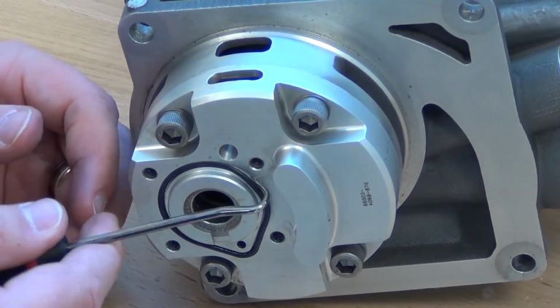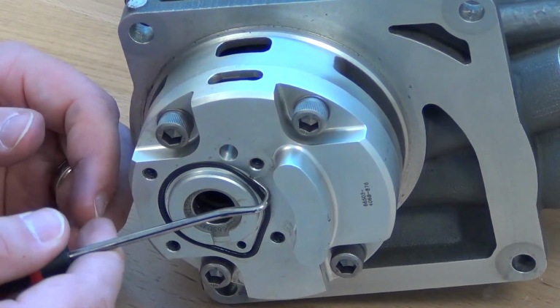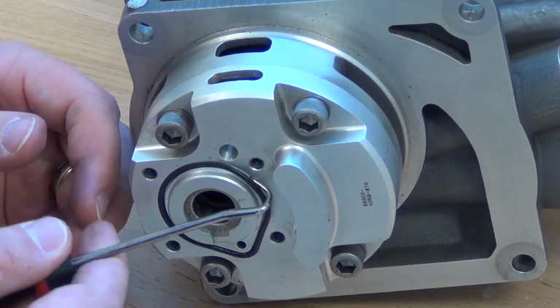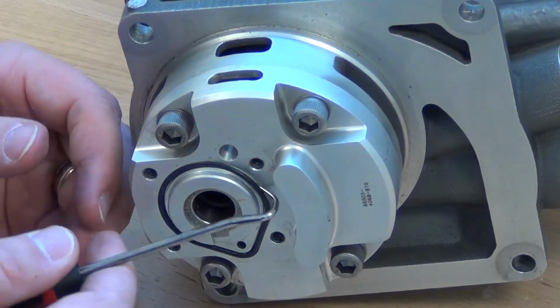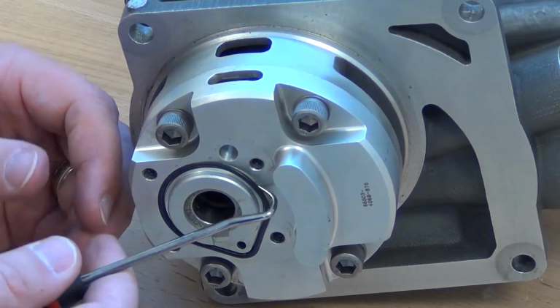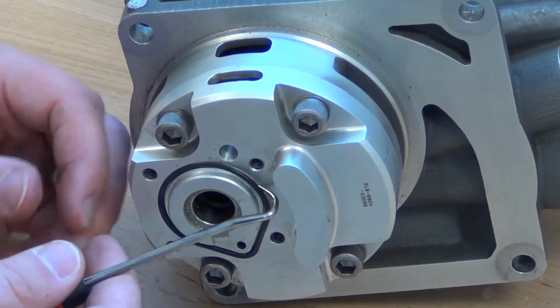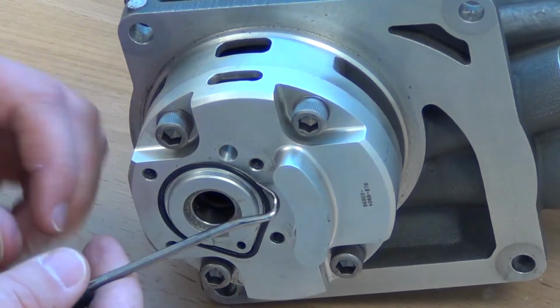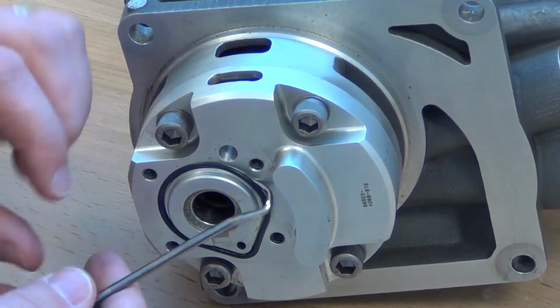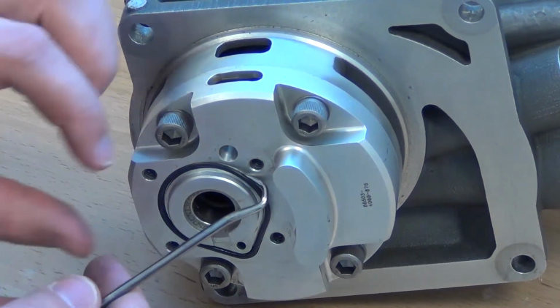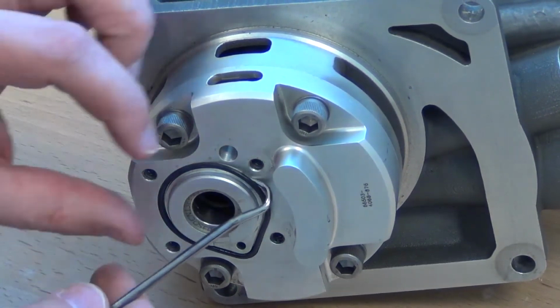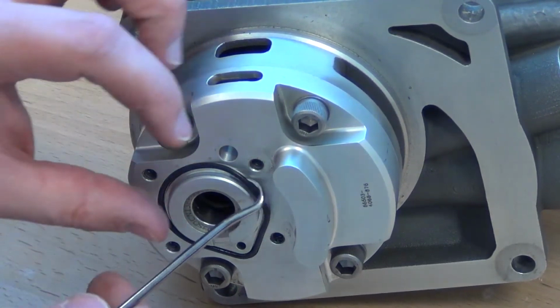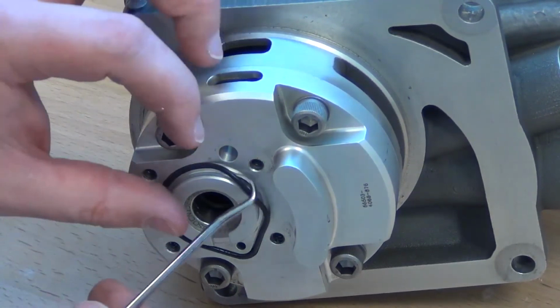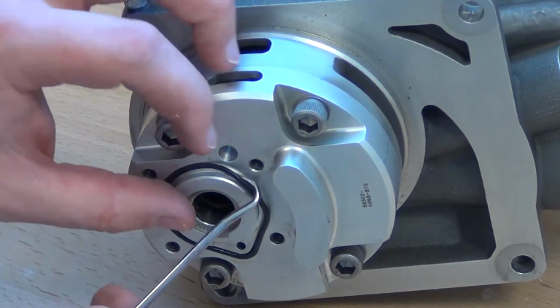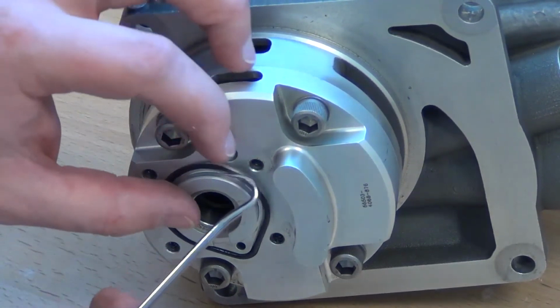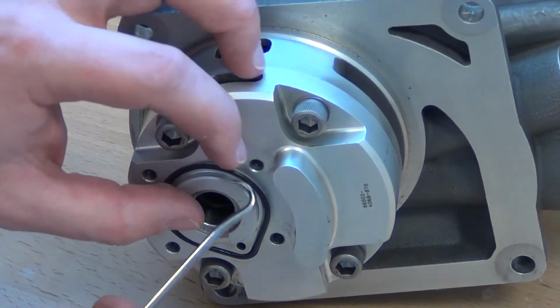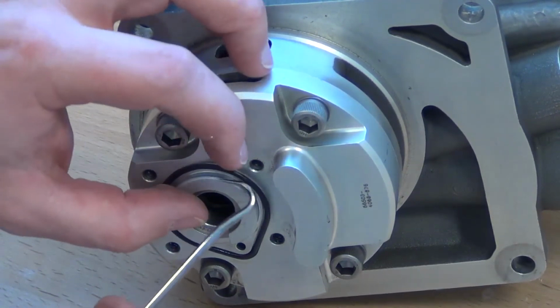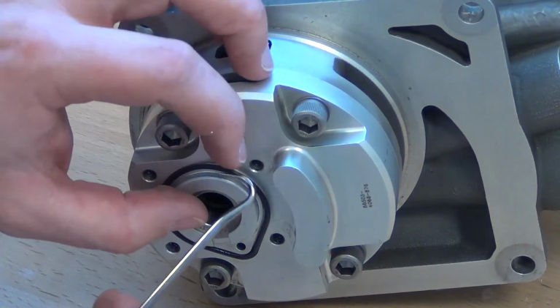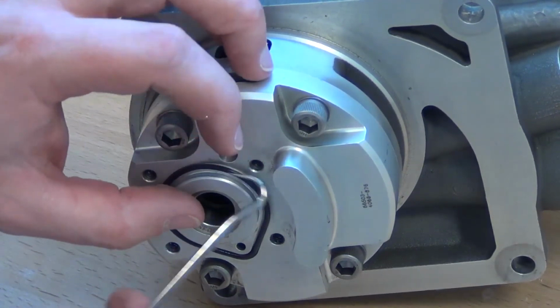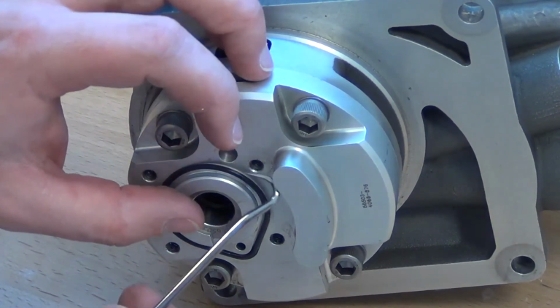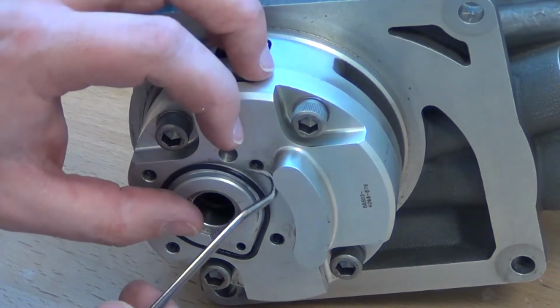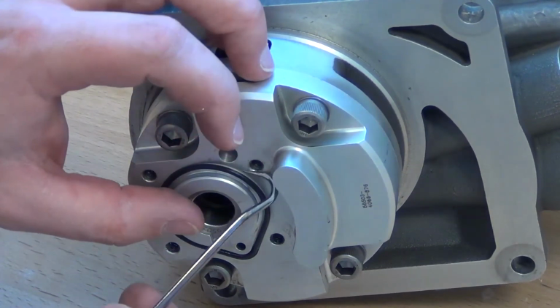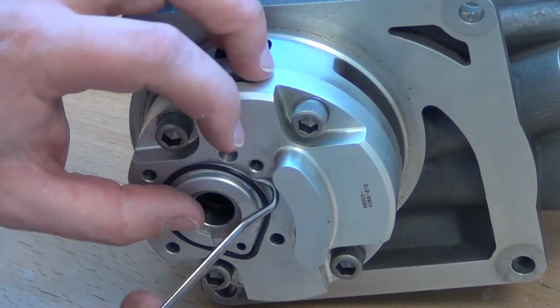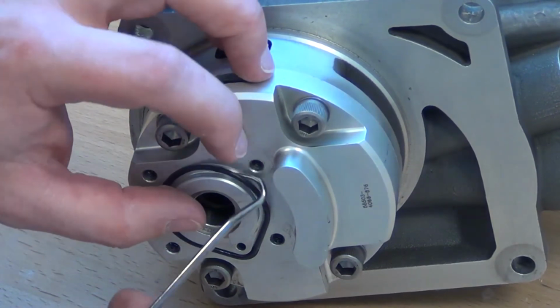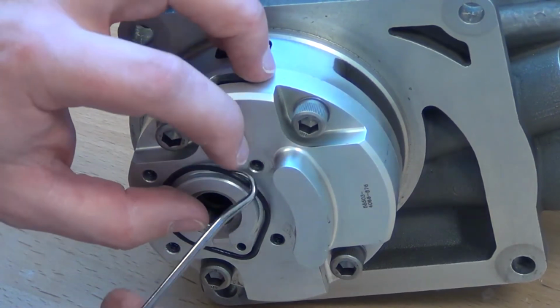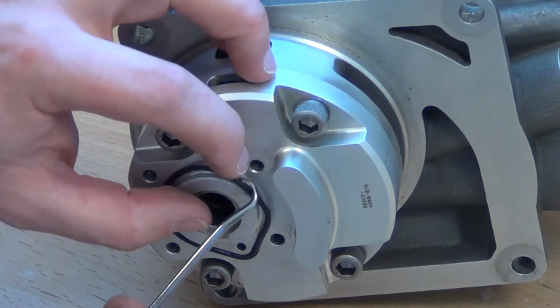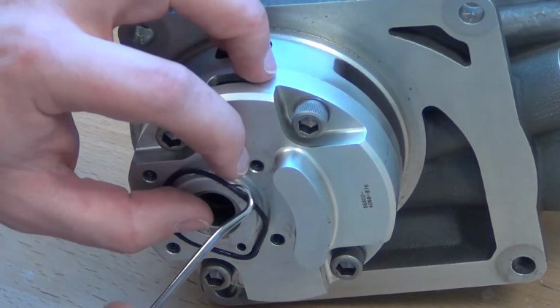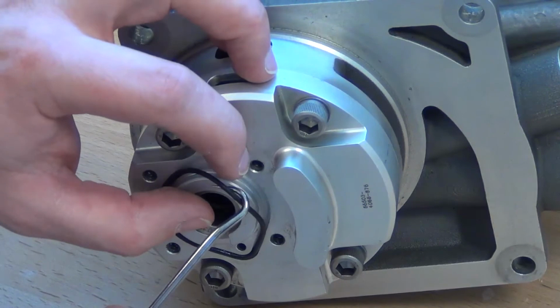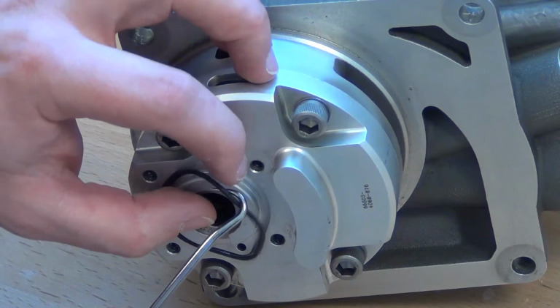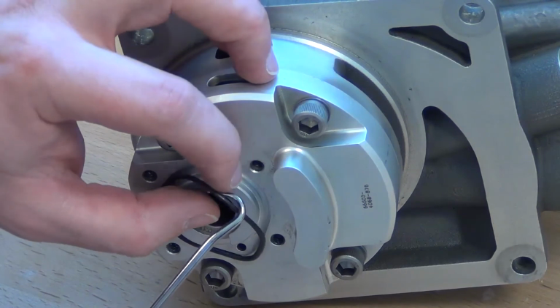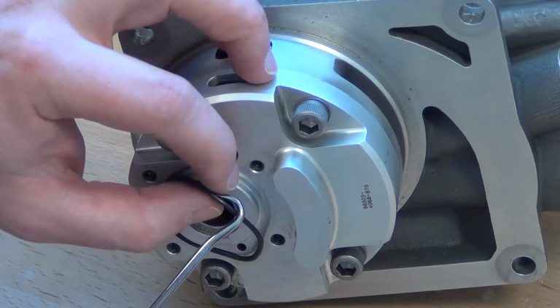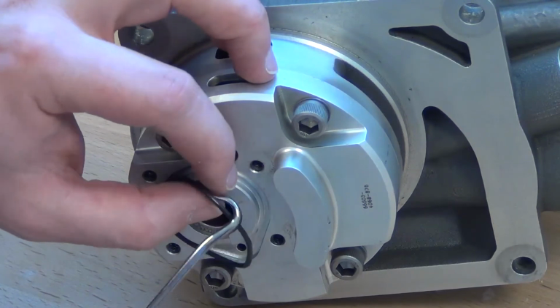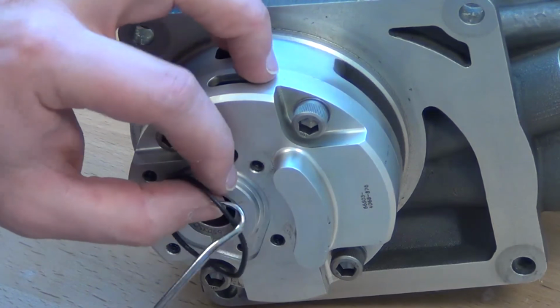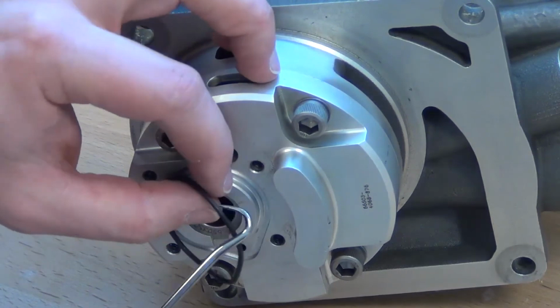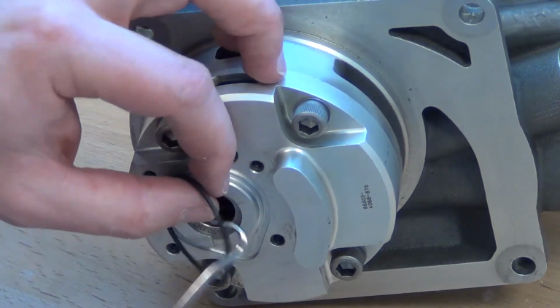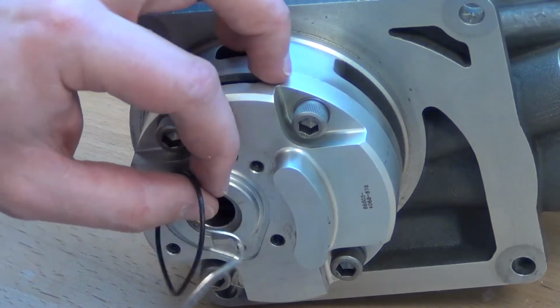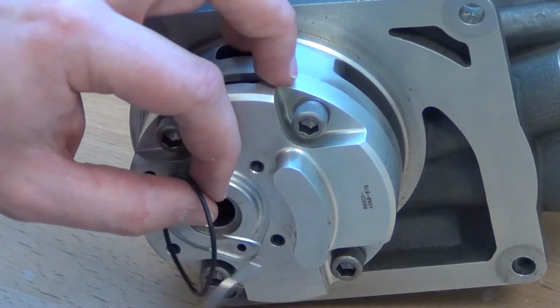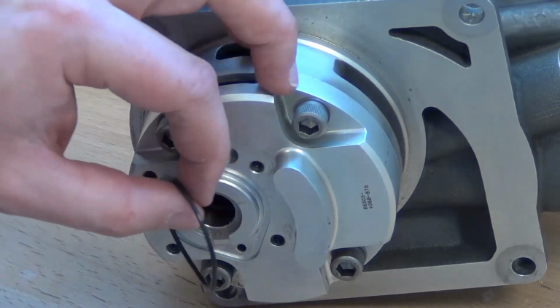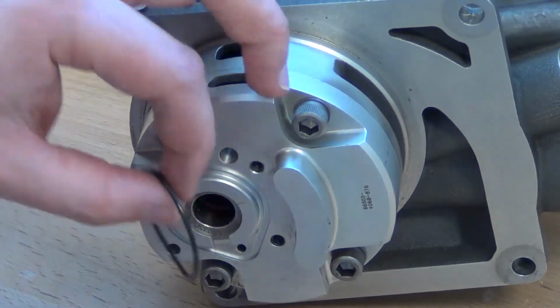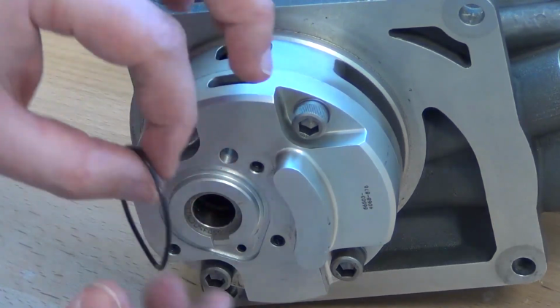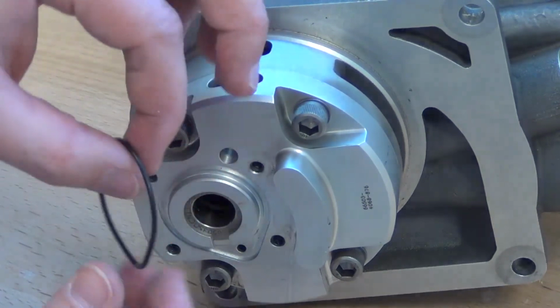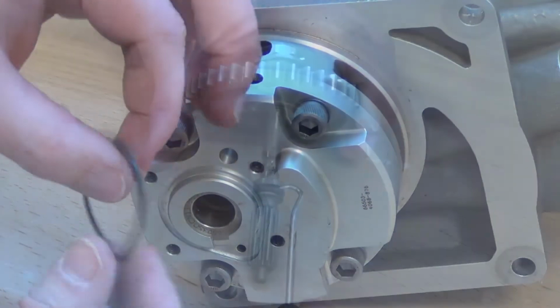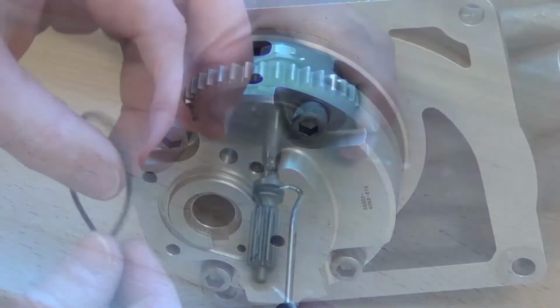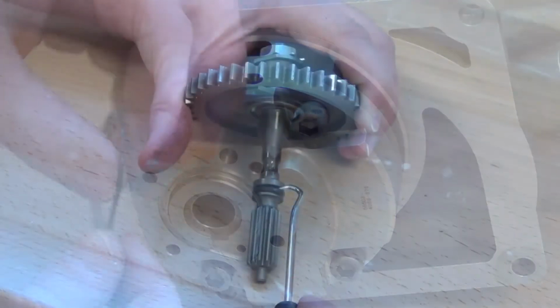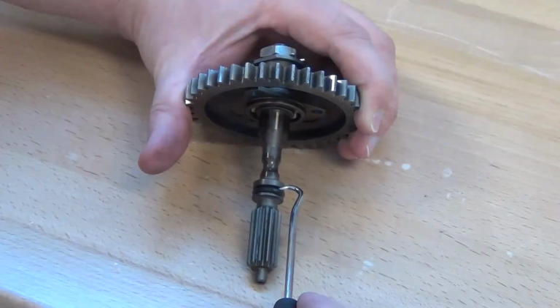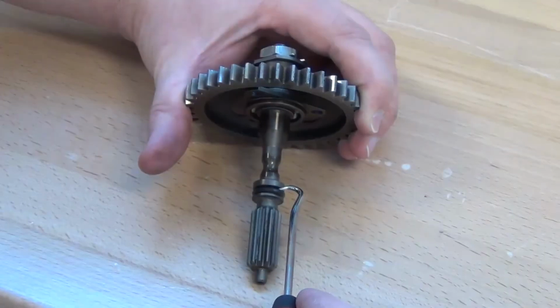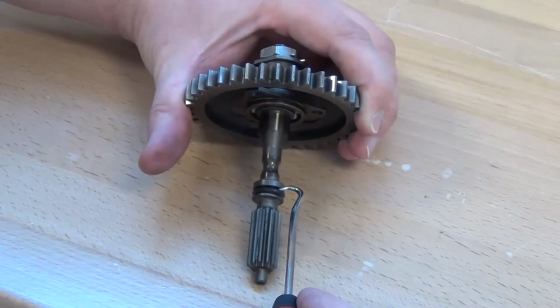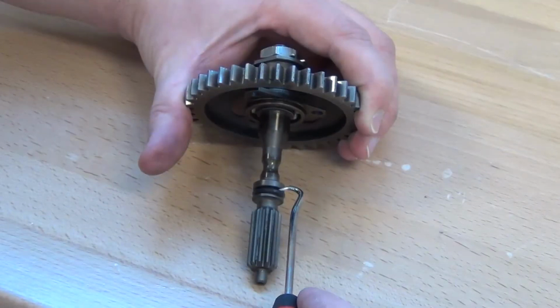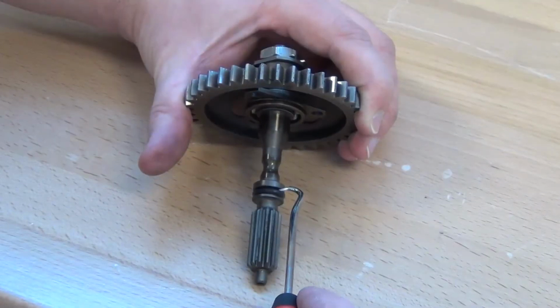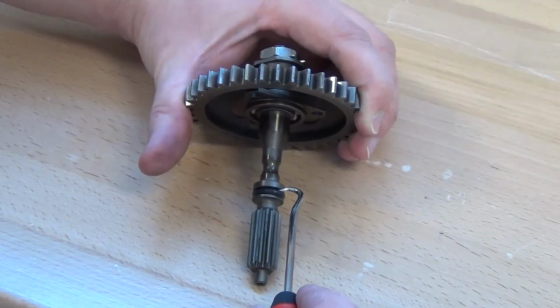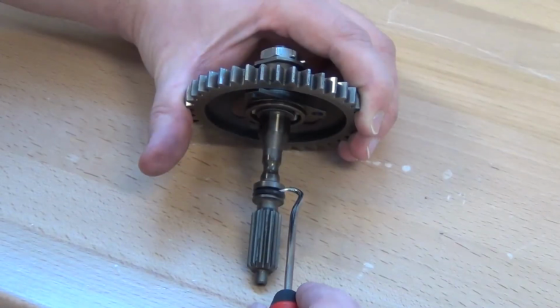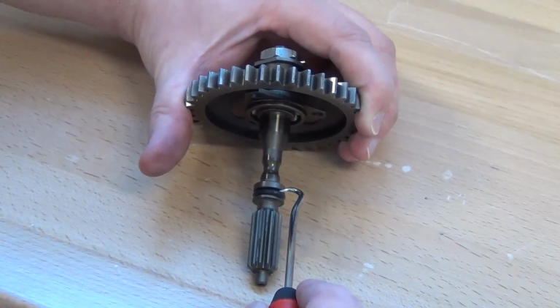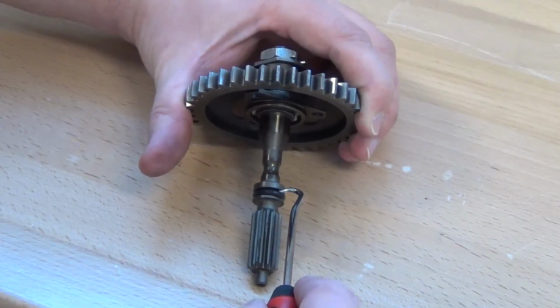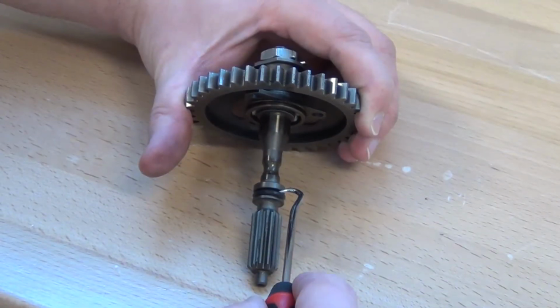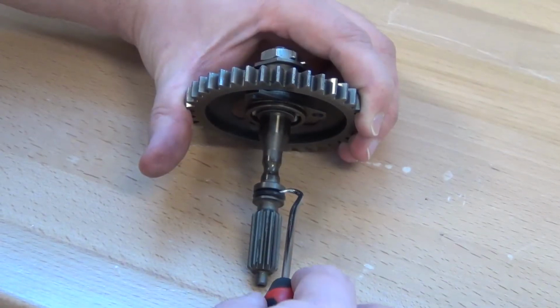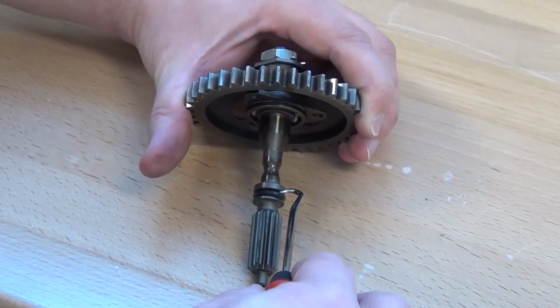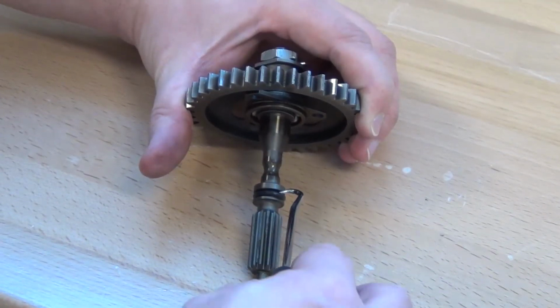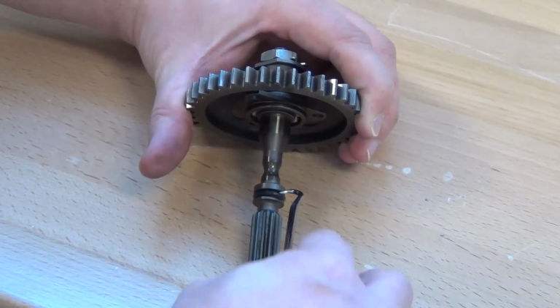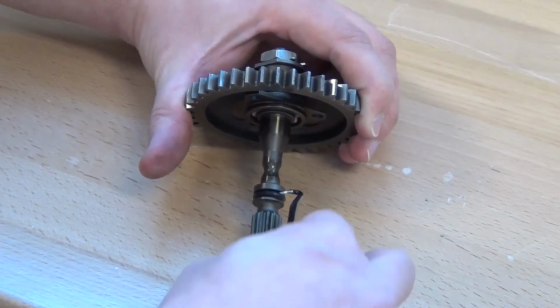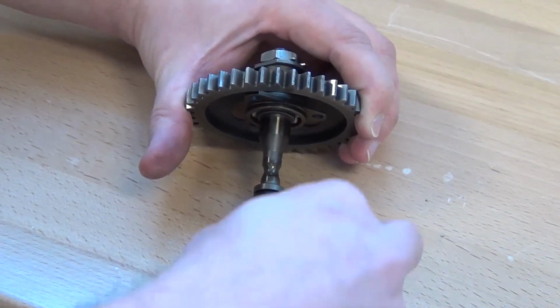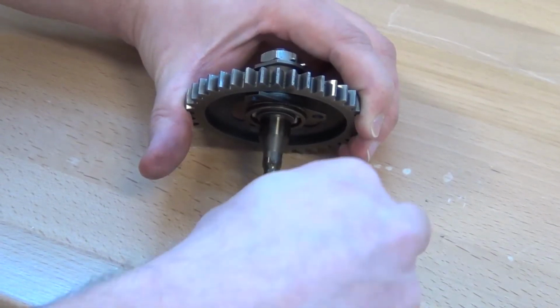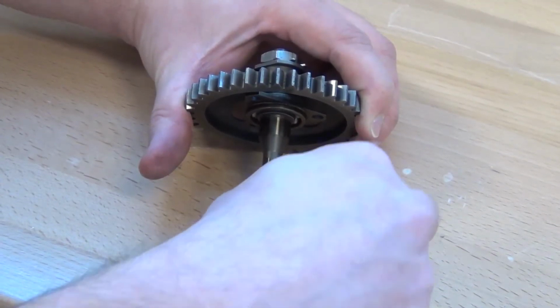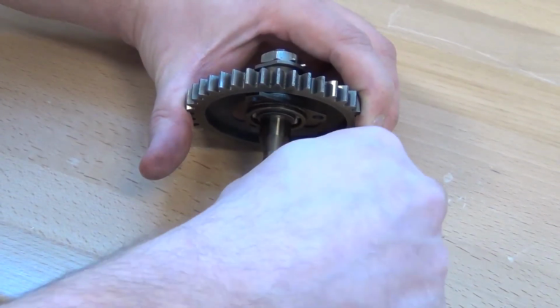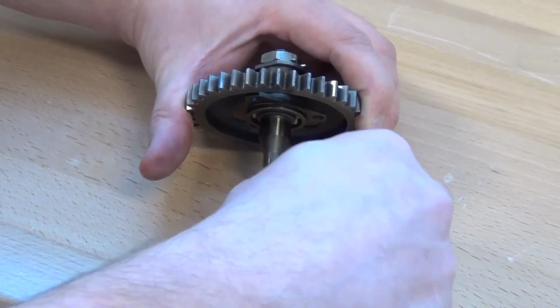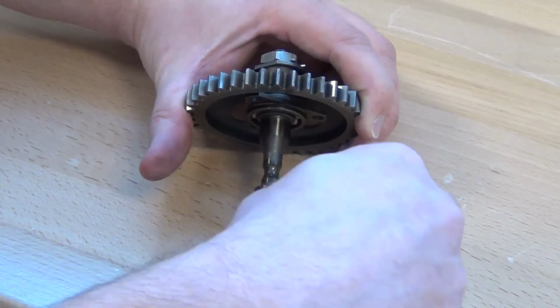Remove the preformed packing from the face of the FMU and discard. Remove the O-ring from the gear shaft and discard.